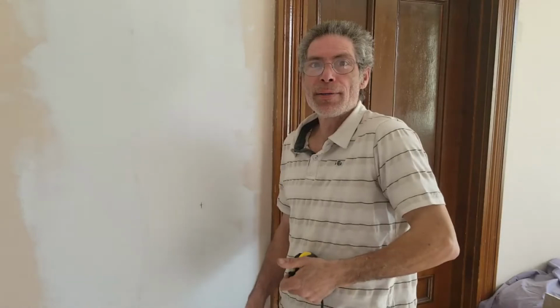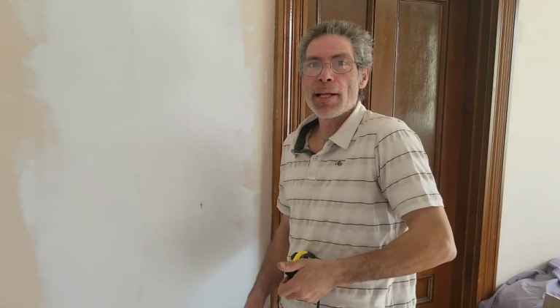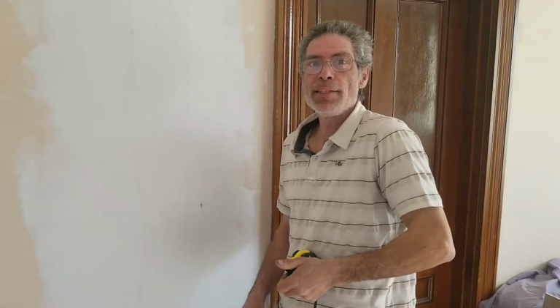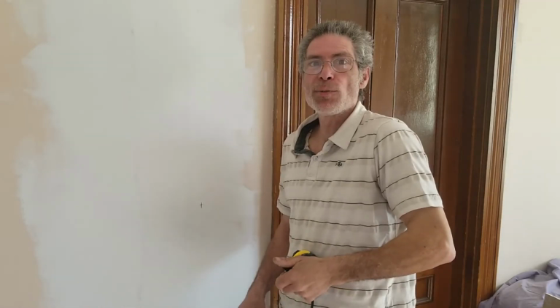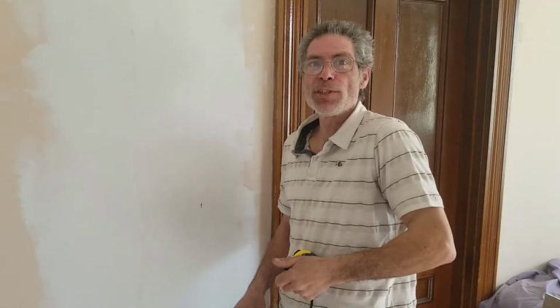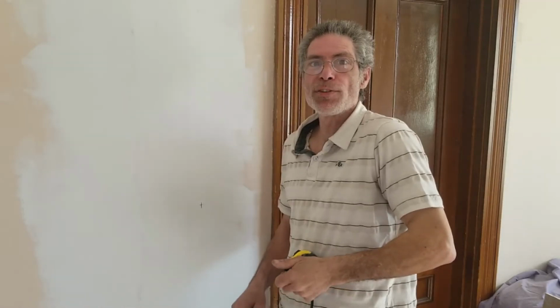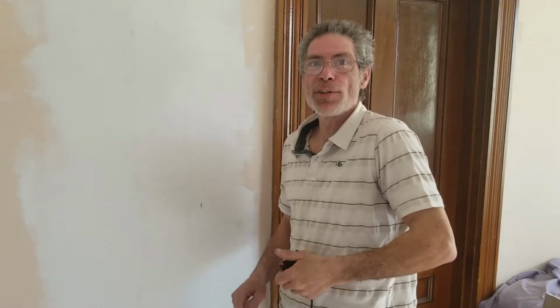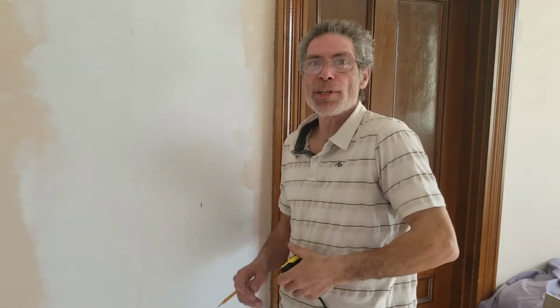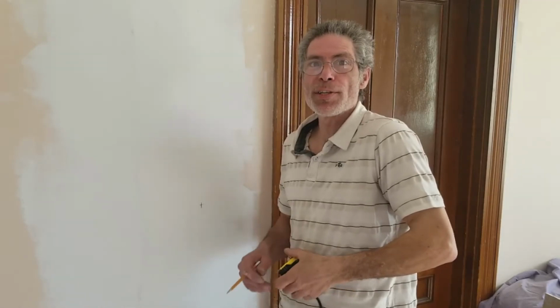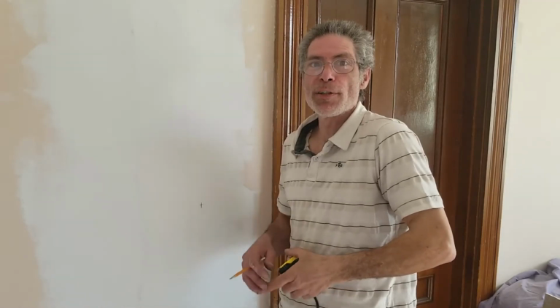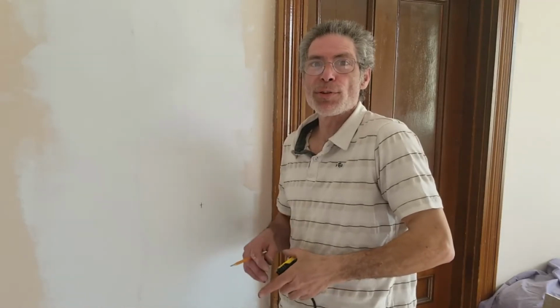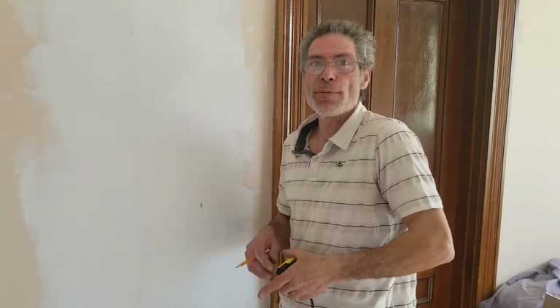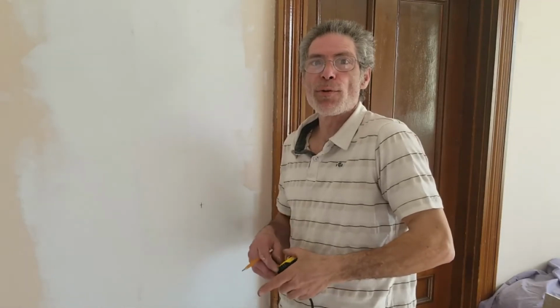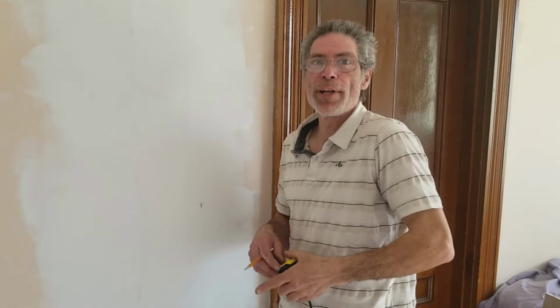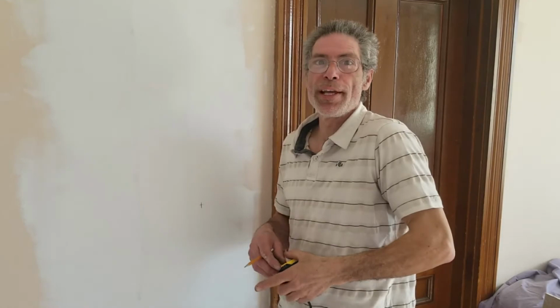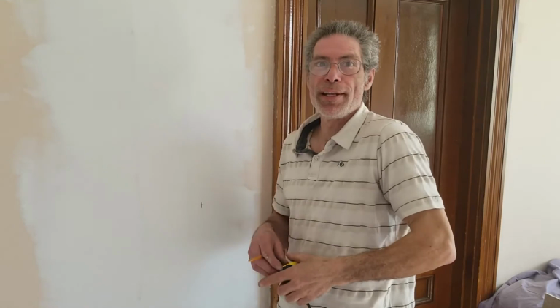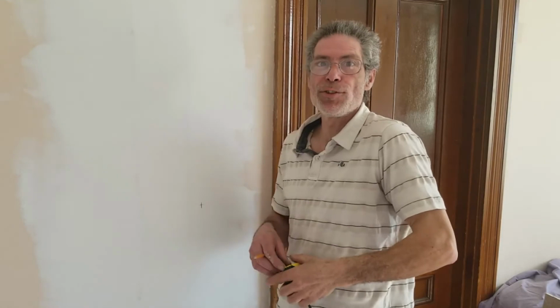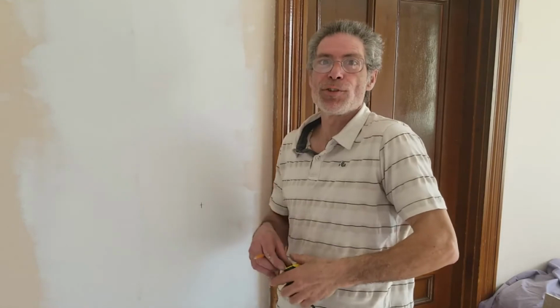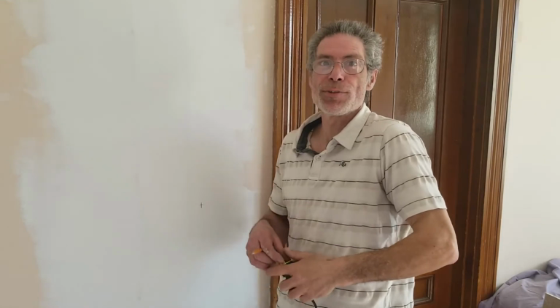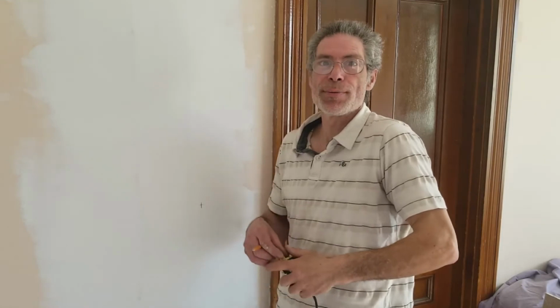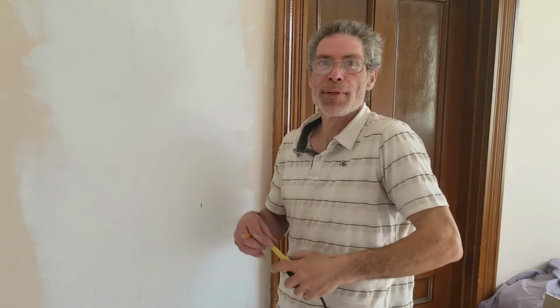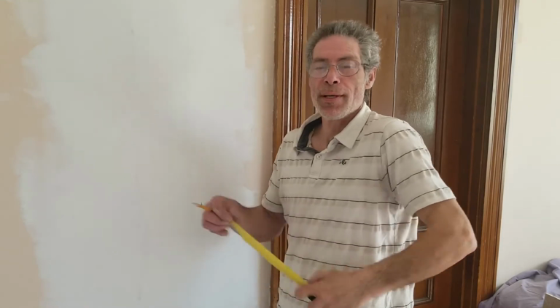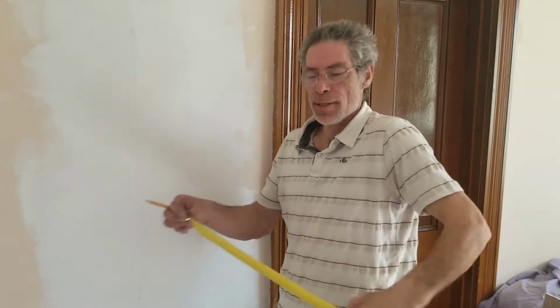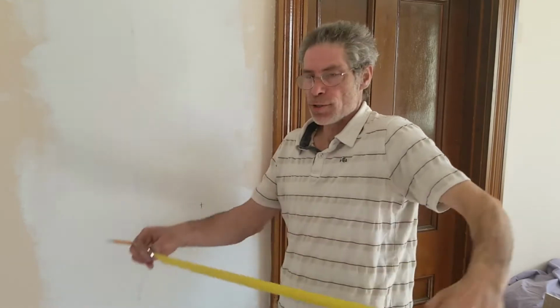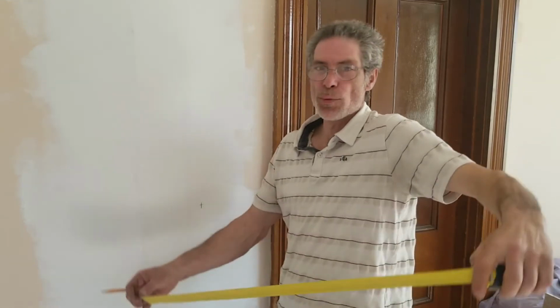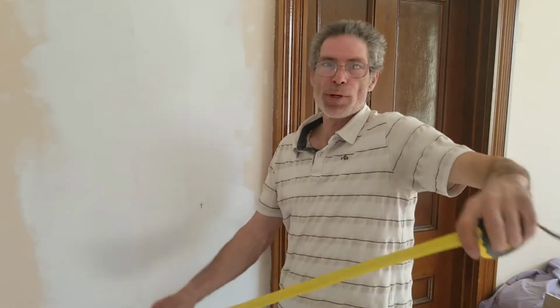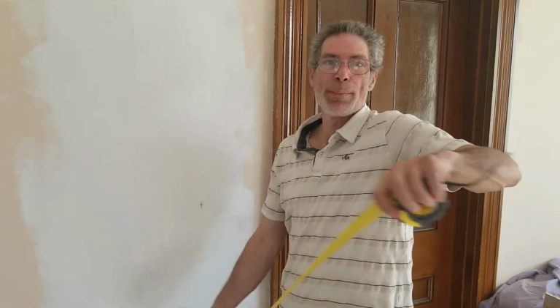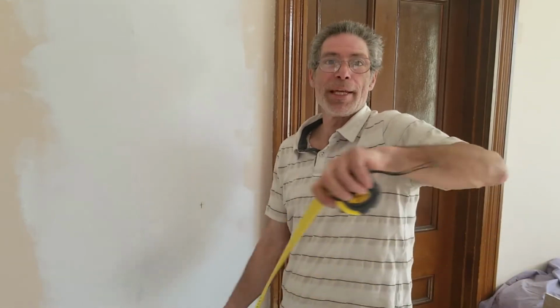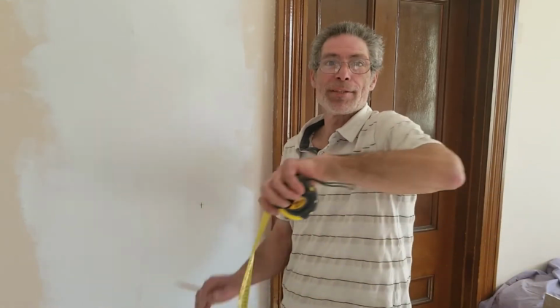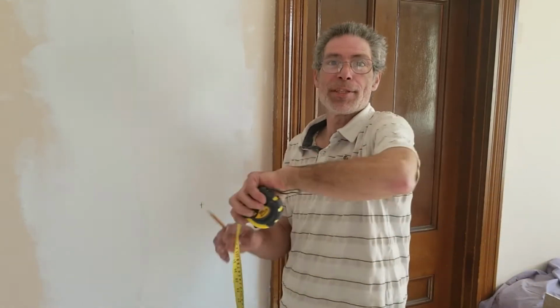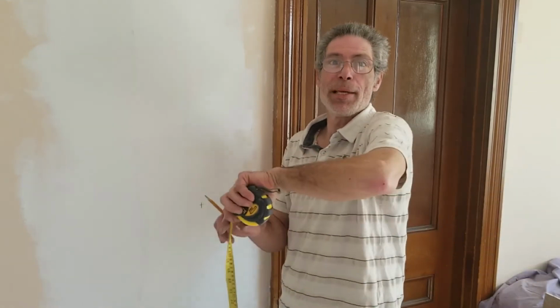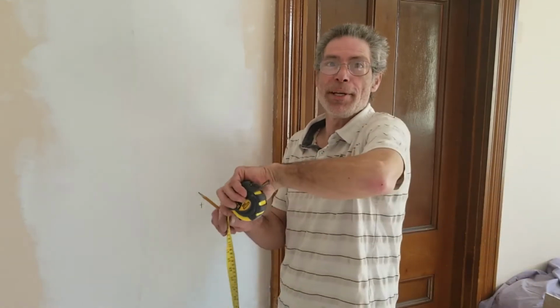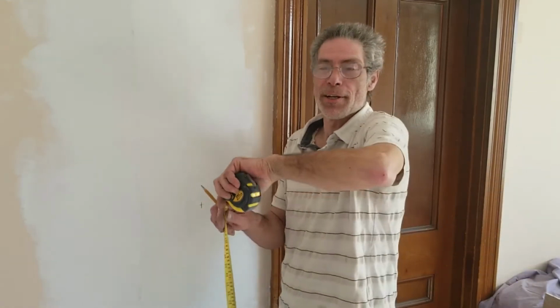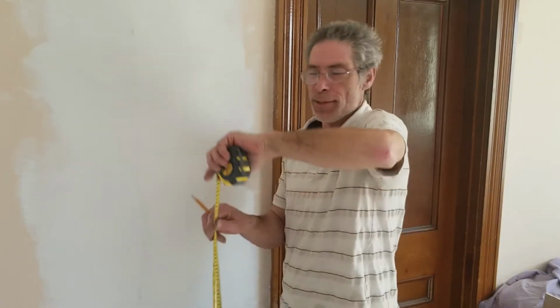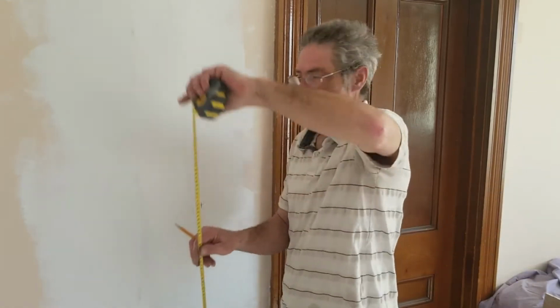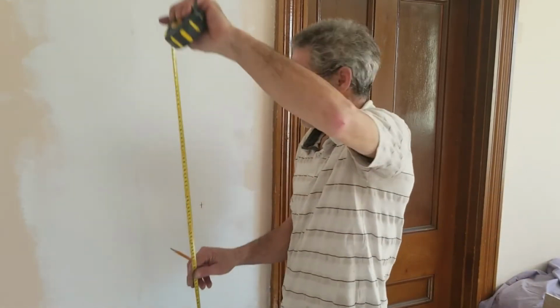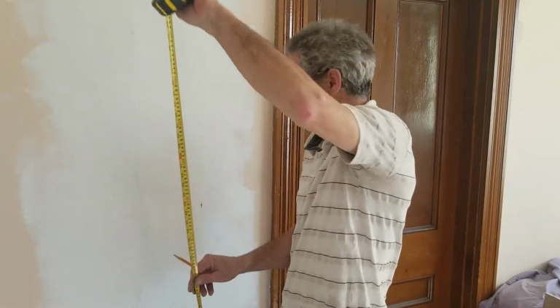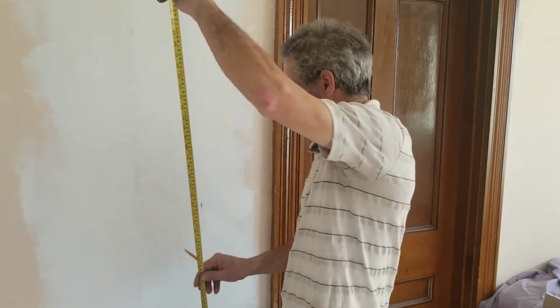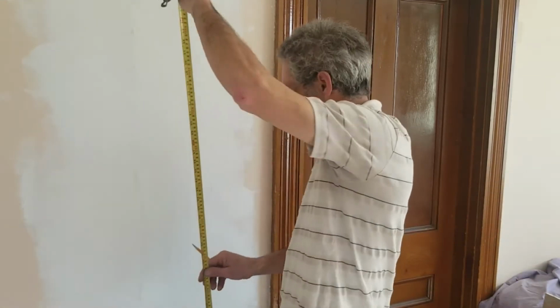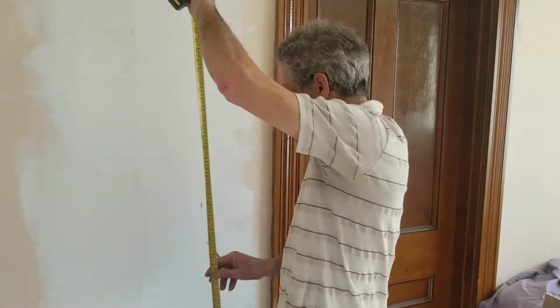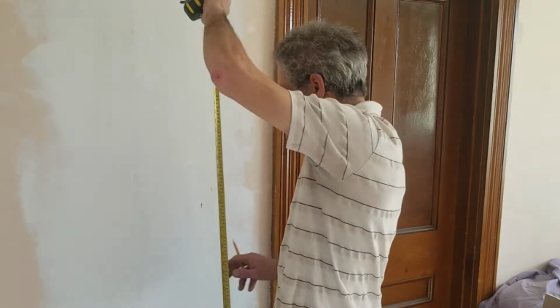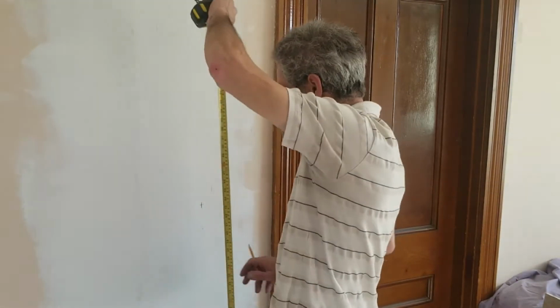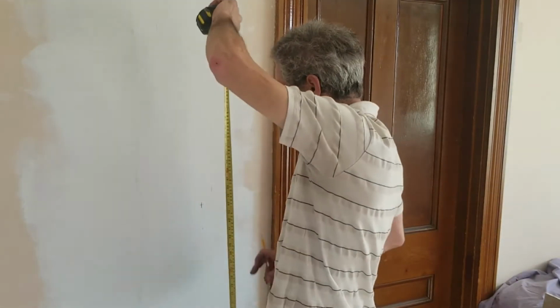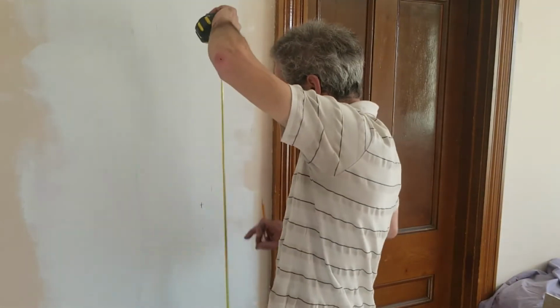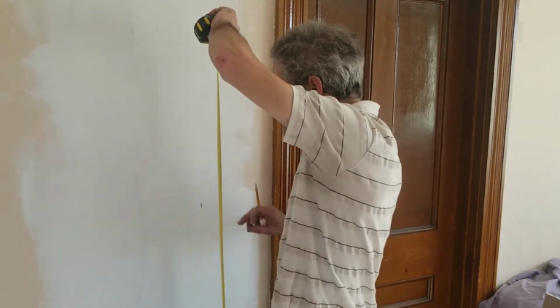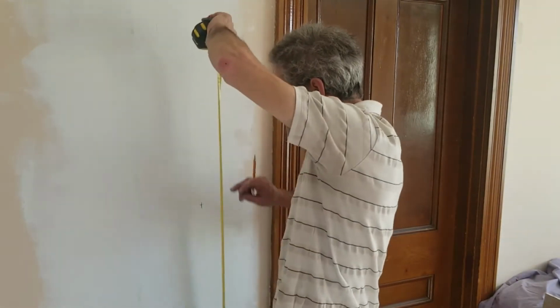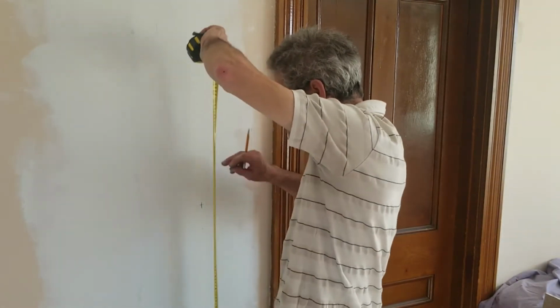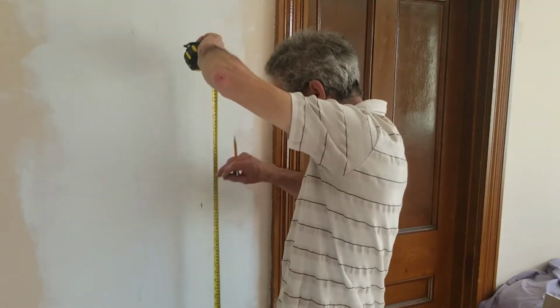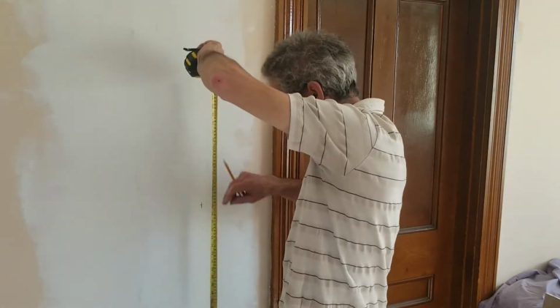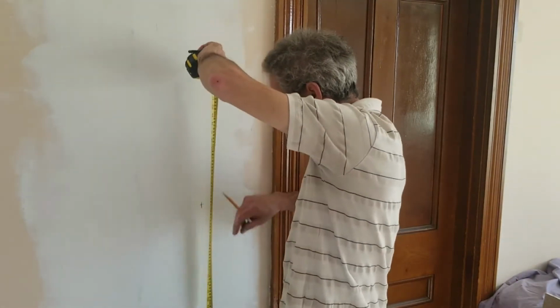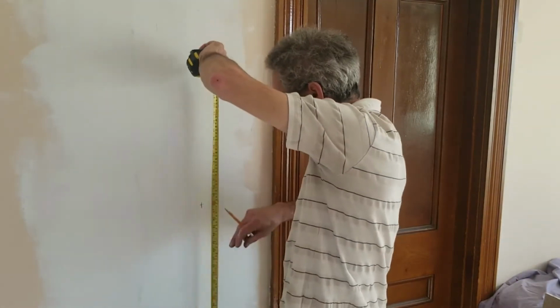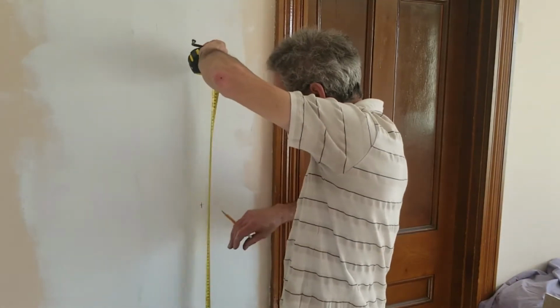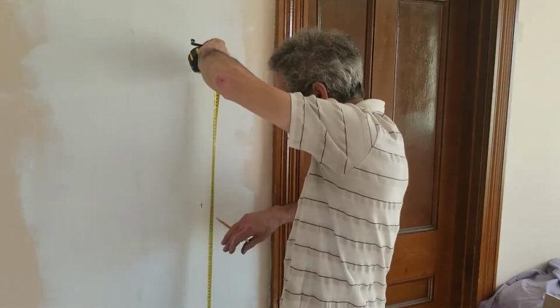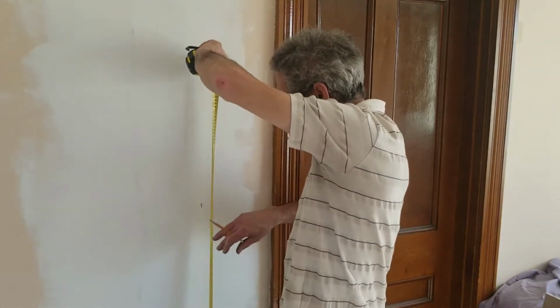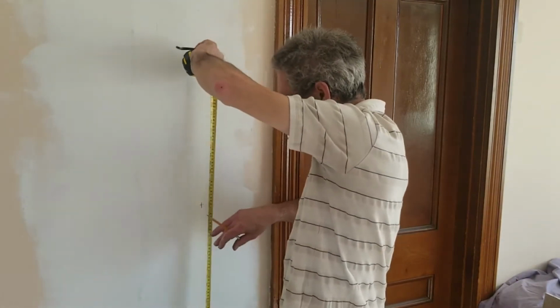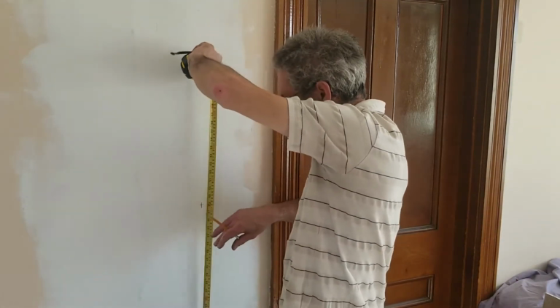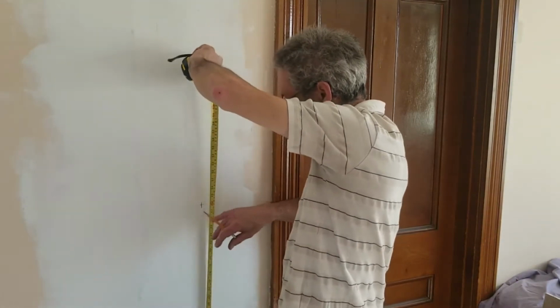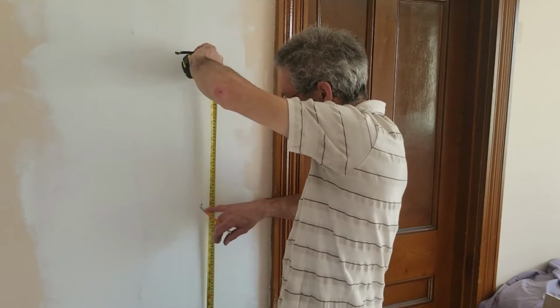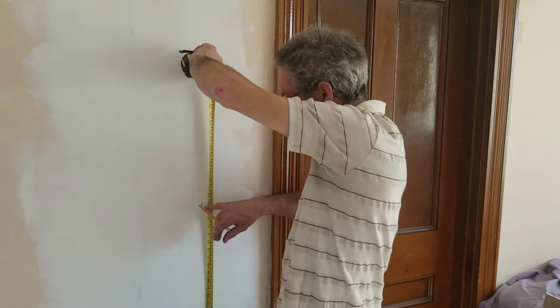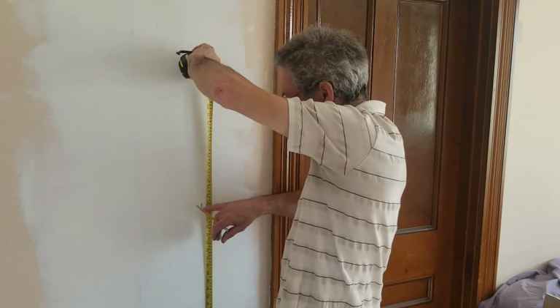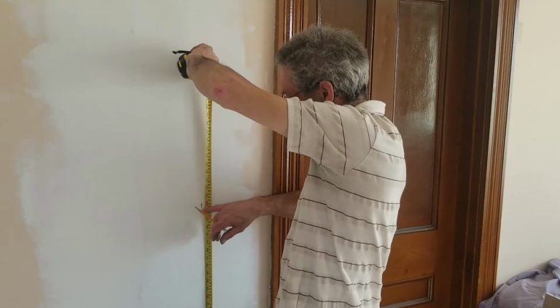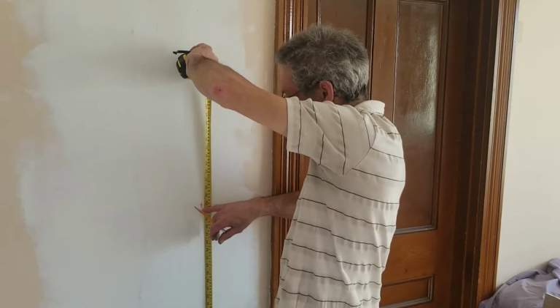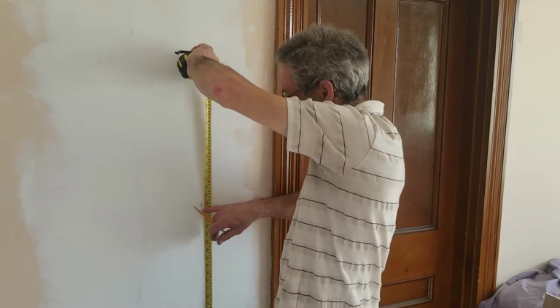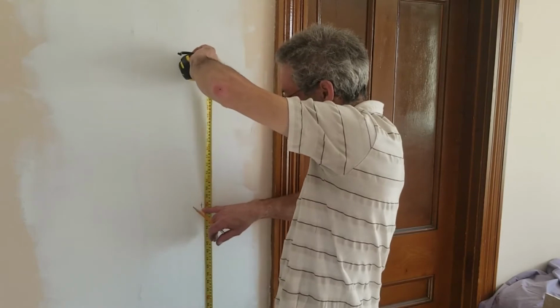The light switches in this house are 48 inches, so we're going to make the same here on this one. I've made a mark here — just to show you it's 48 inches.